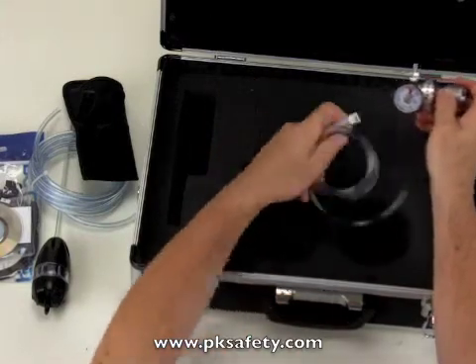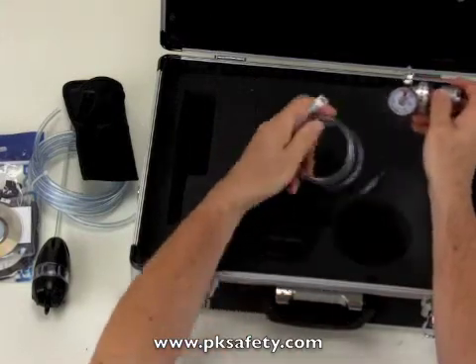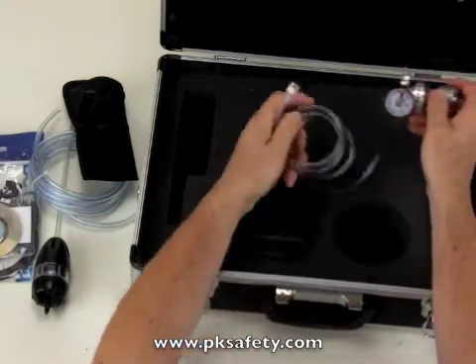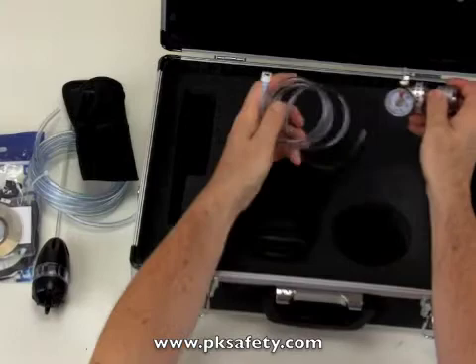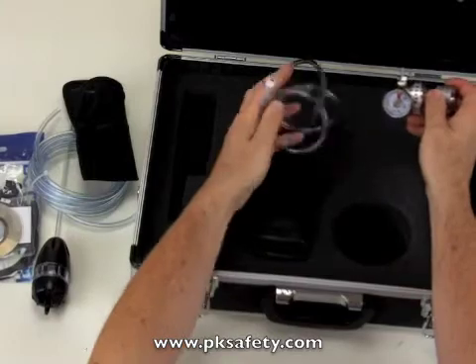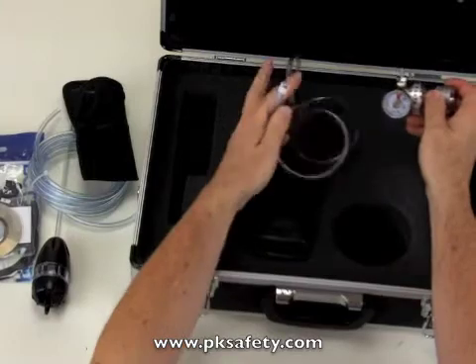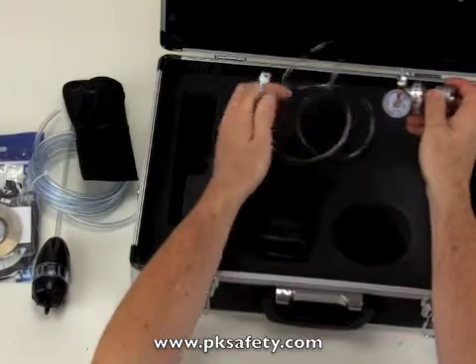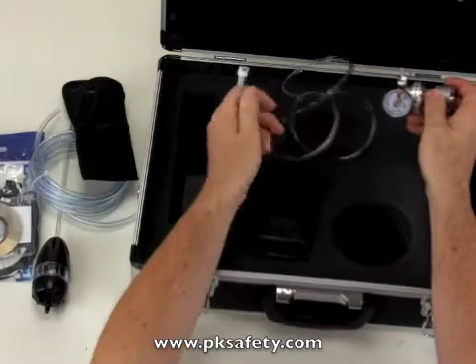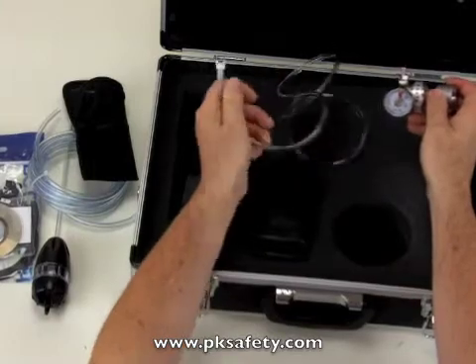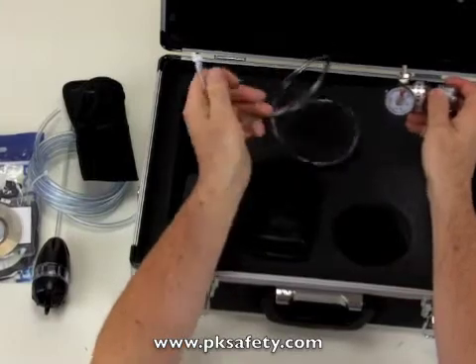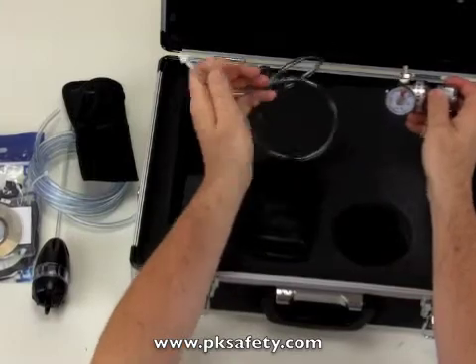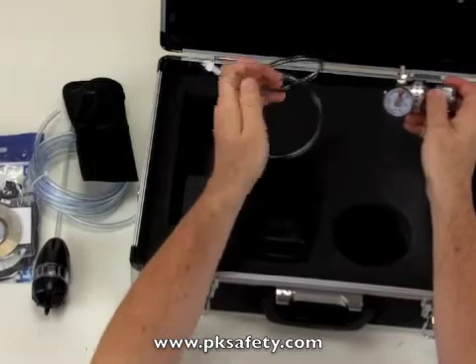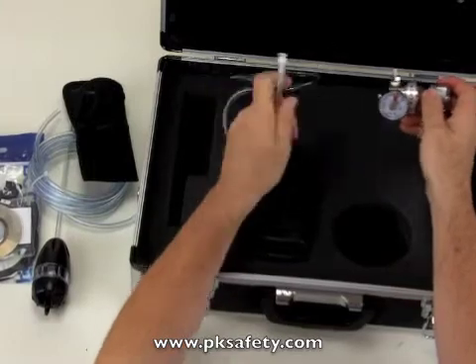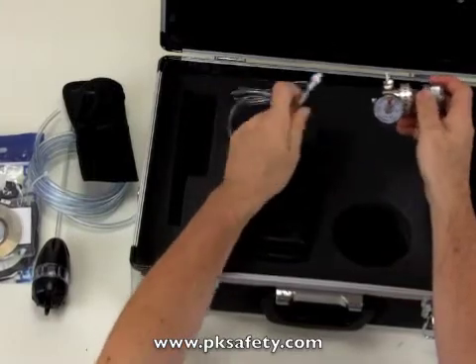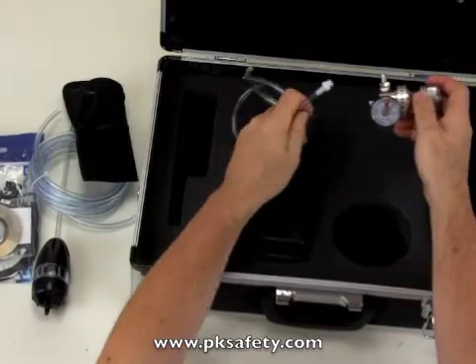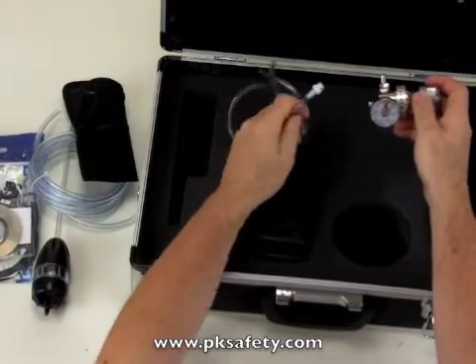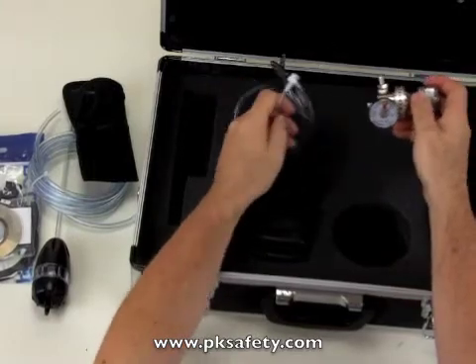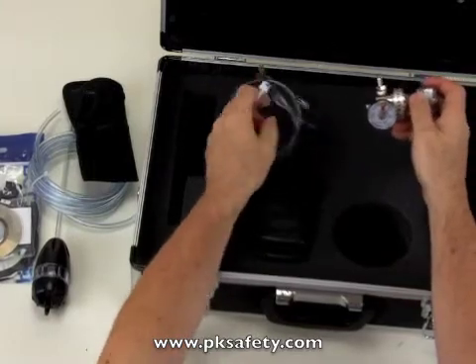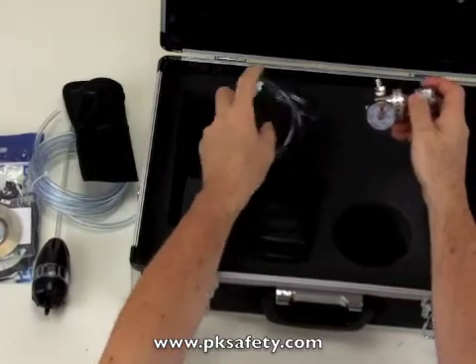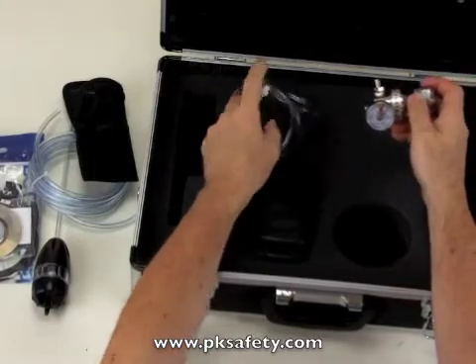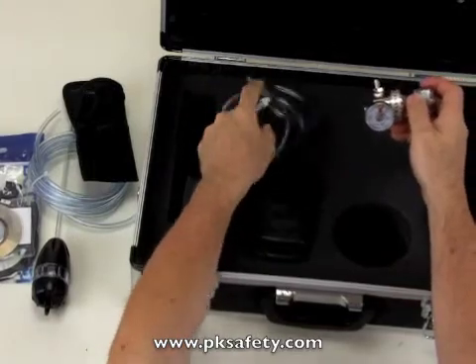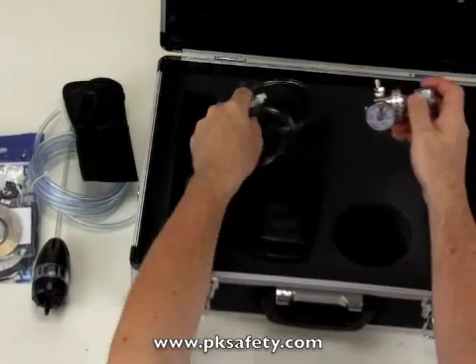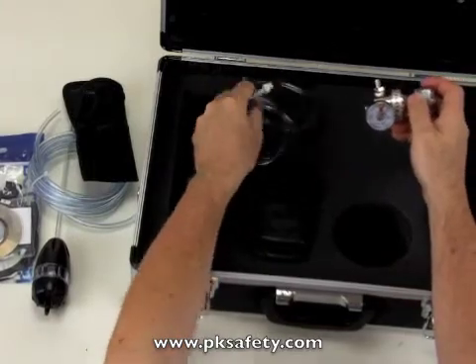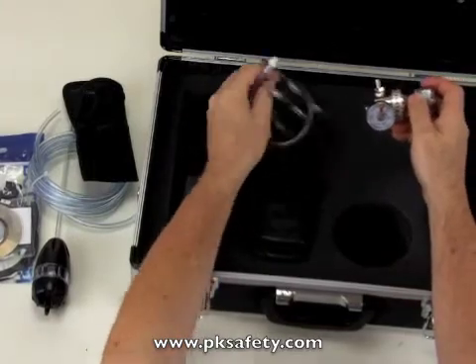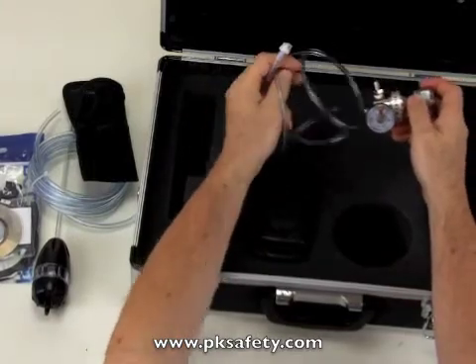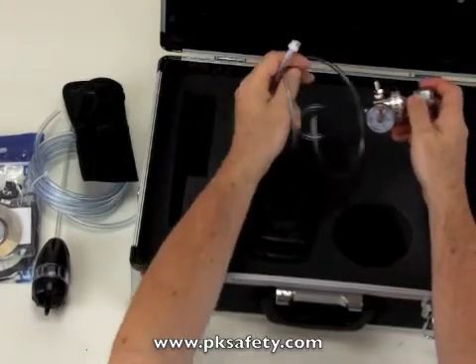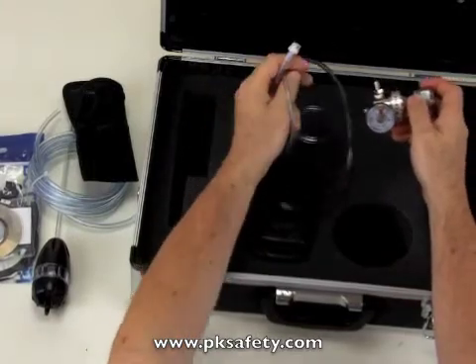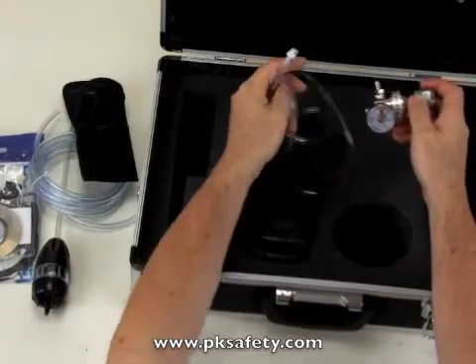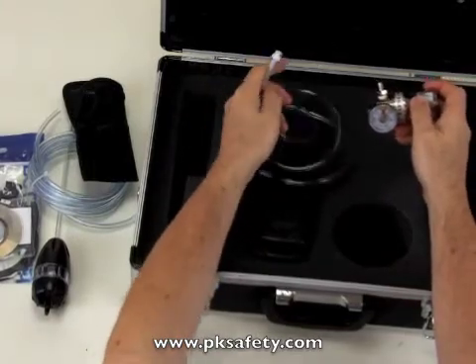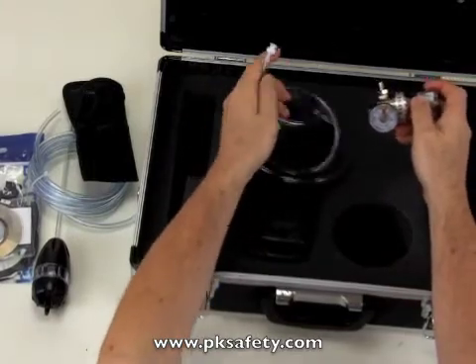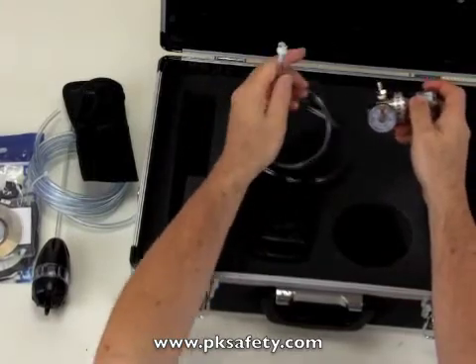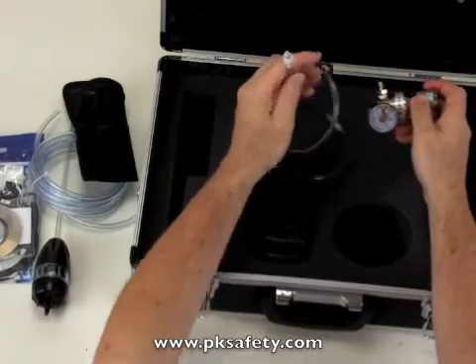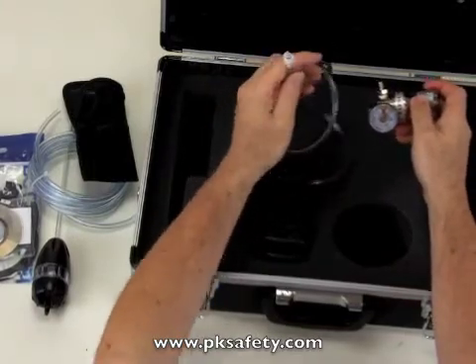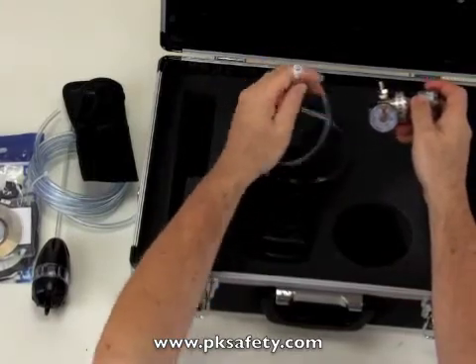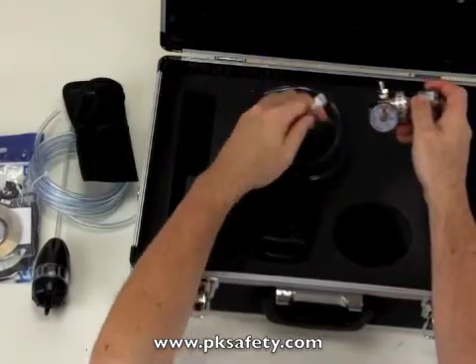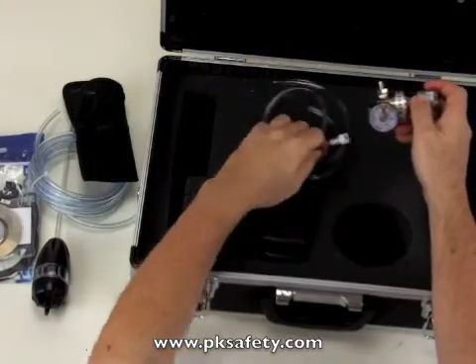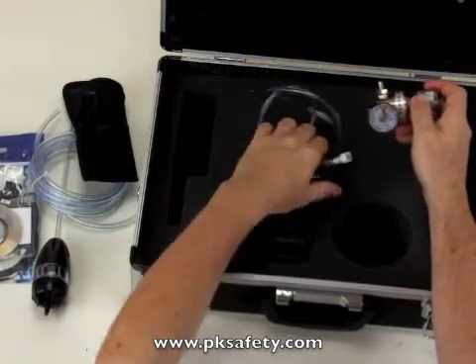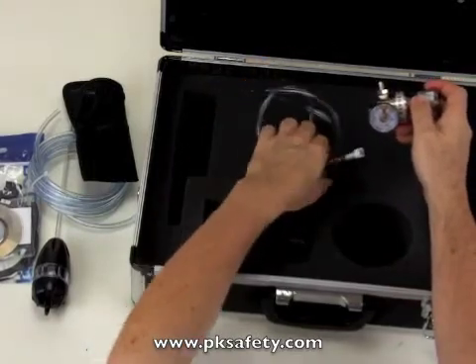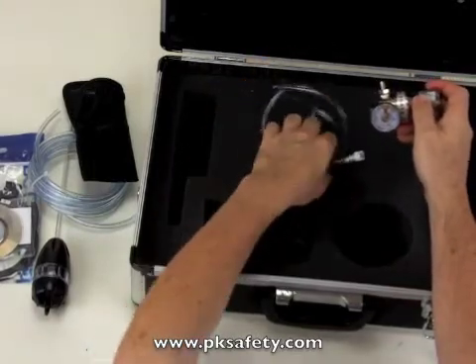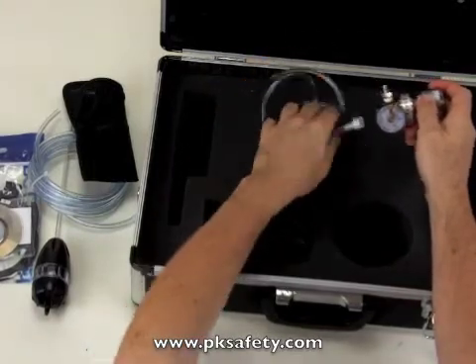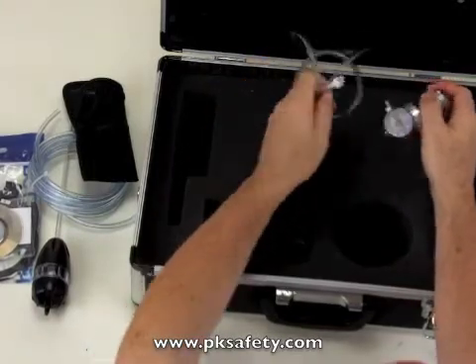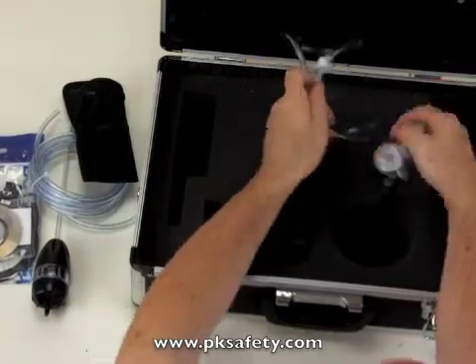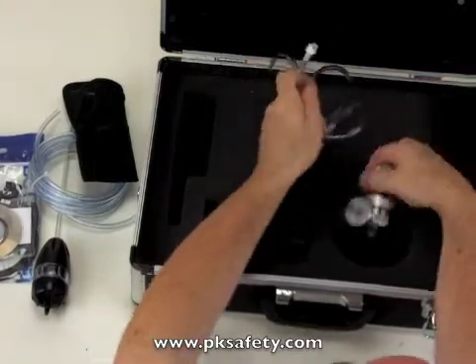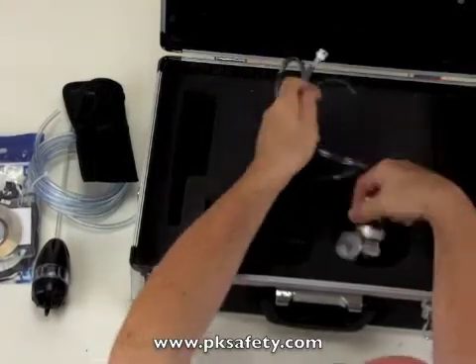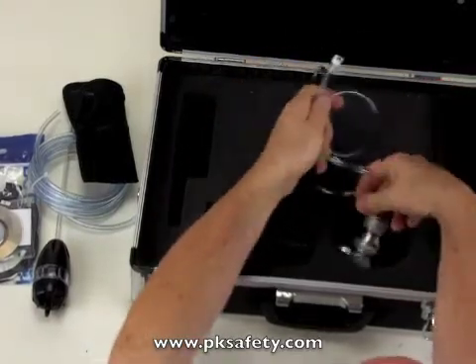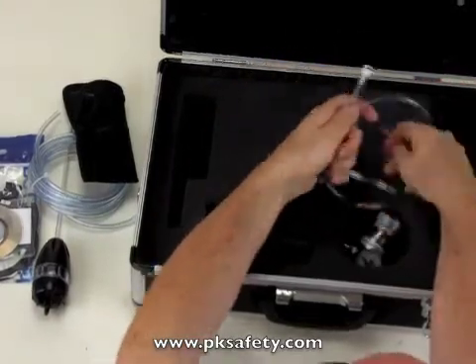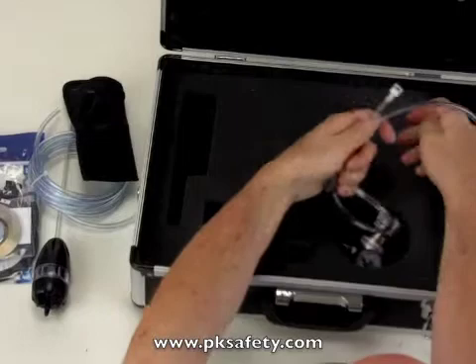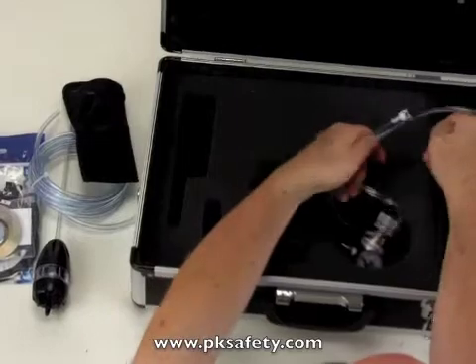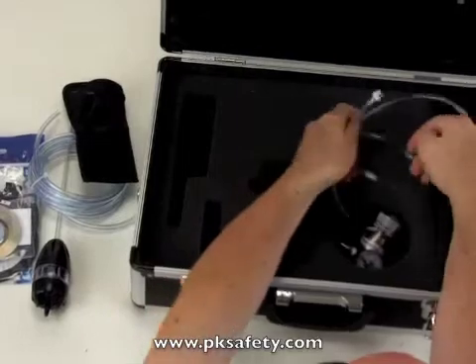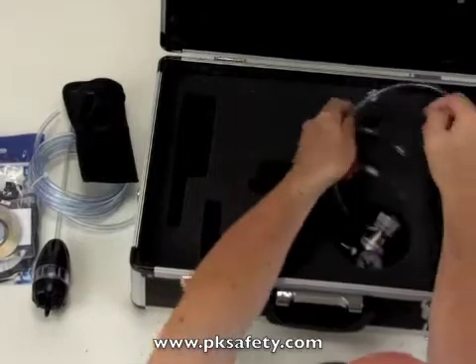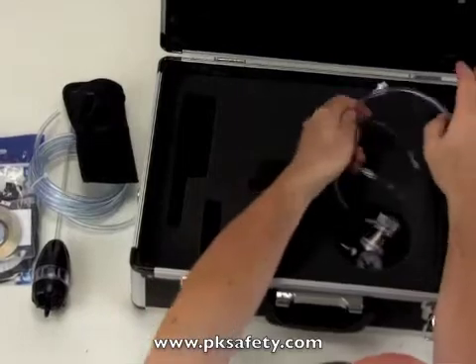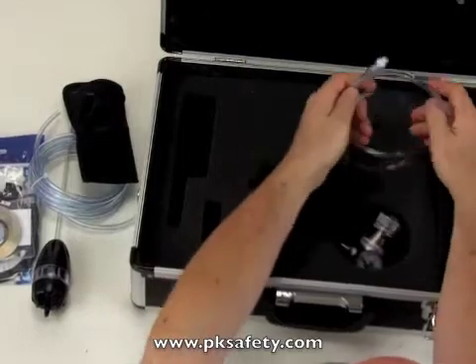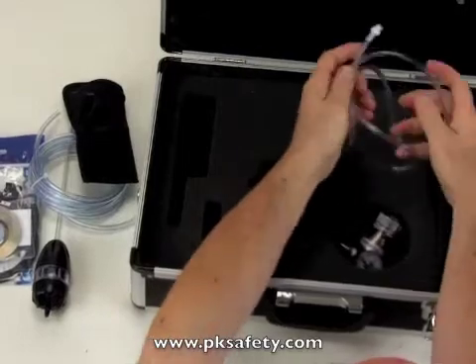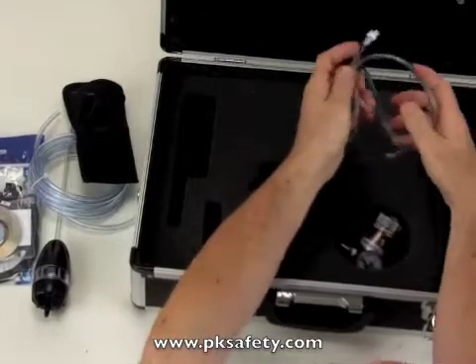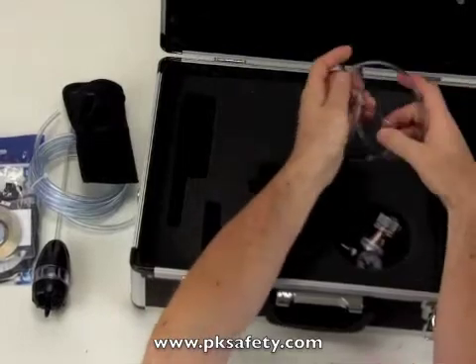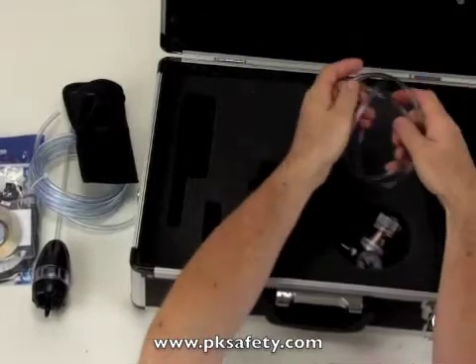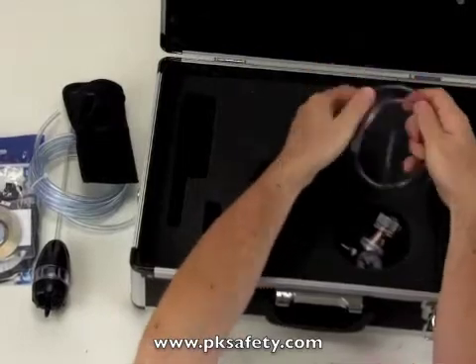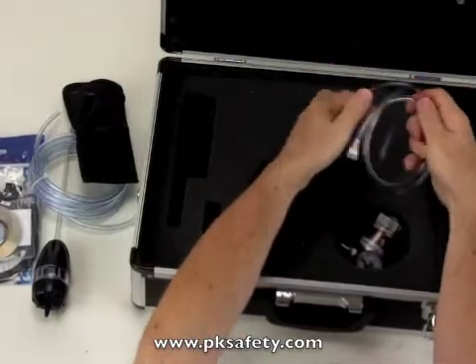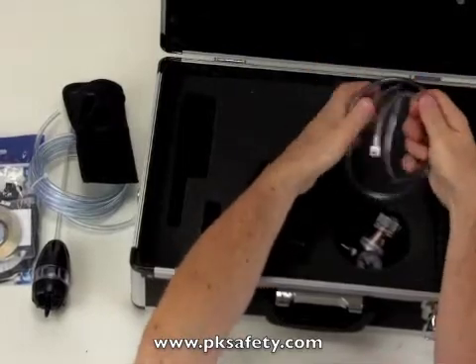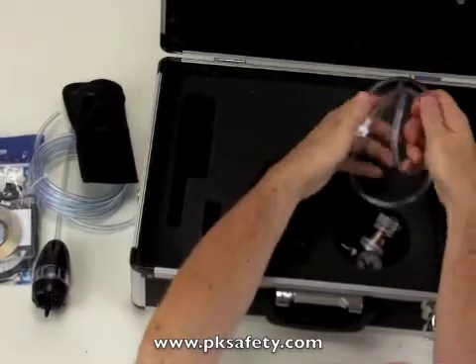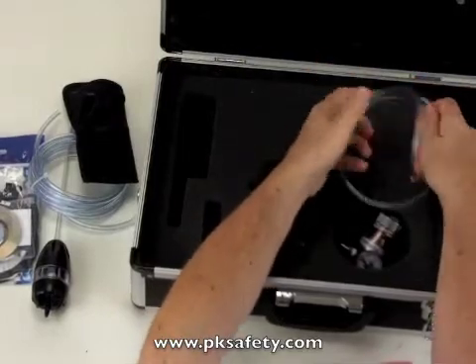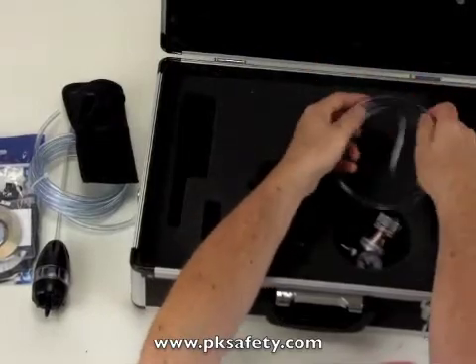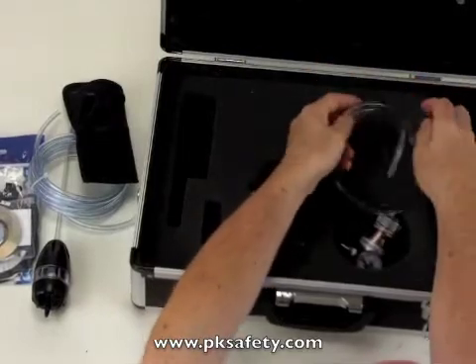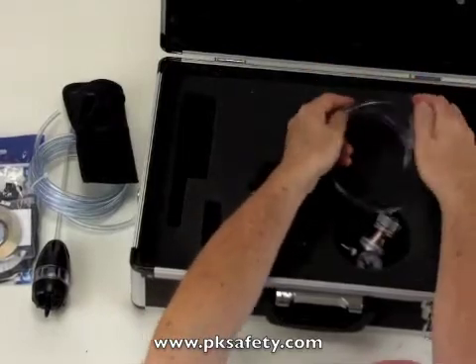They give you some tubing that's about three feet long — one end goes on the regulator and the other on the instrument. We cover that in our calibration video.